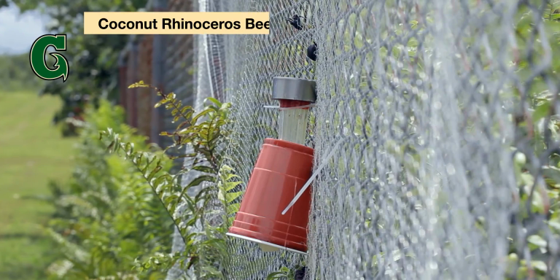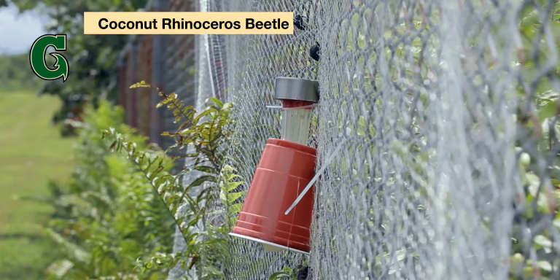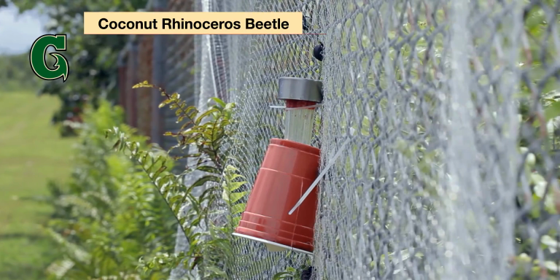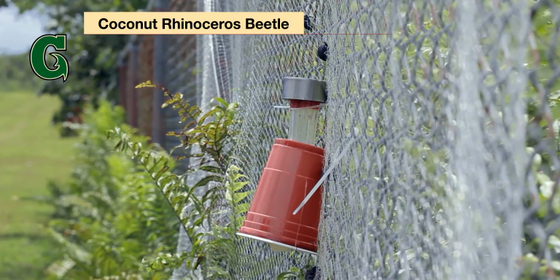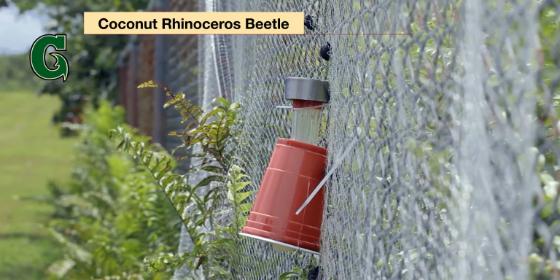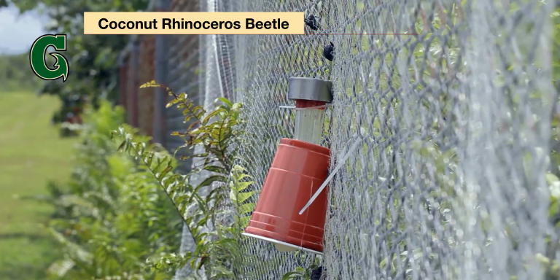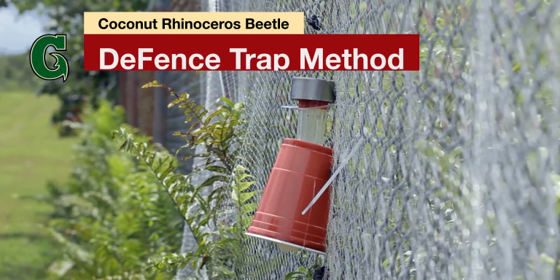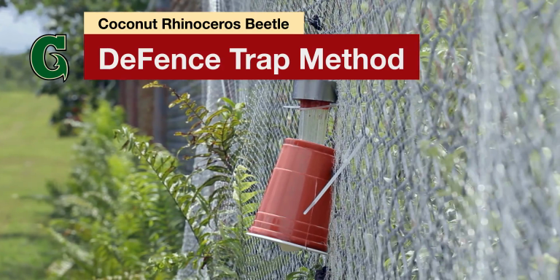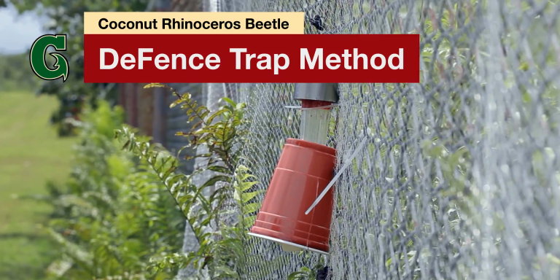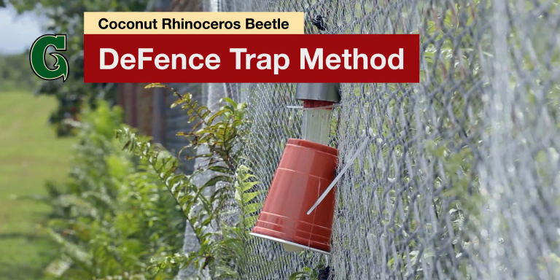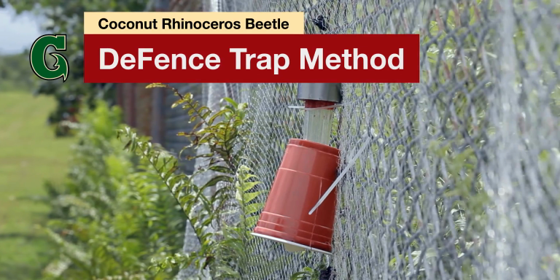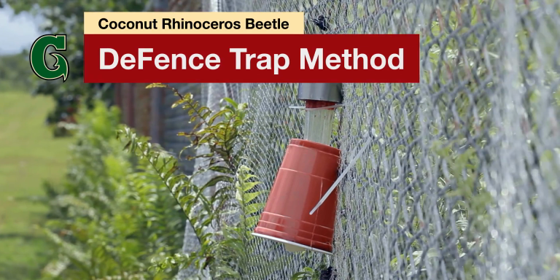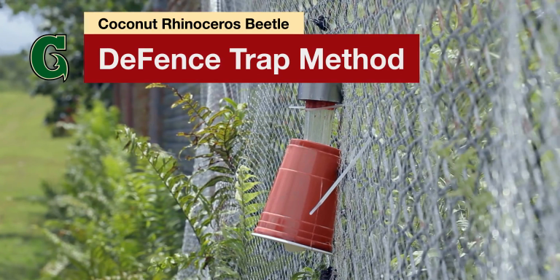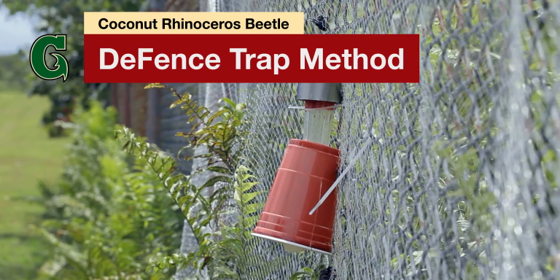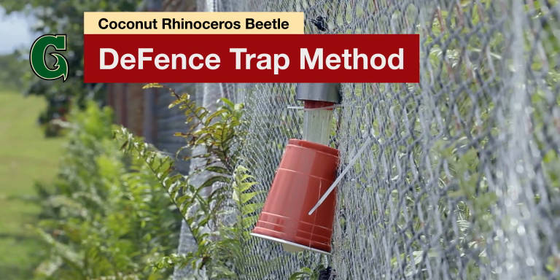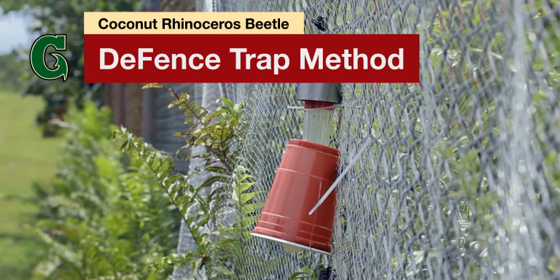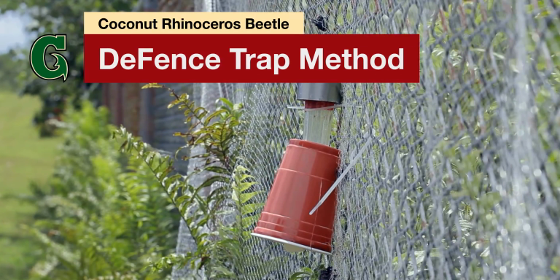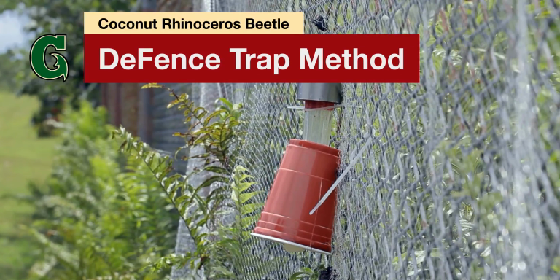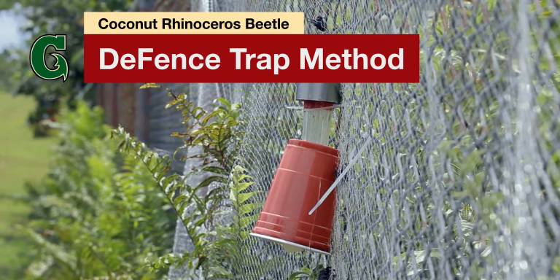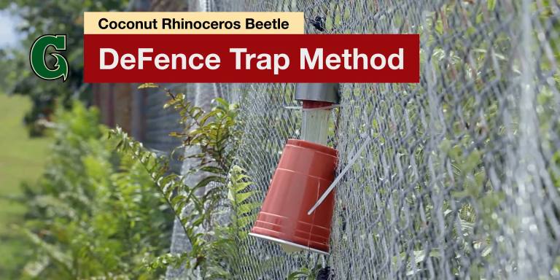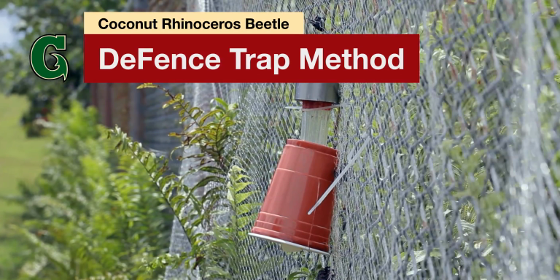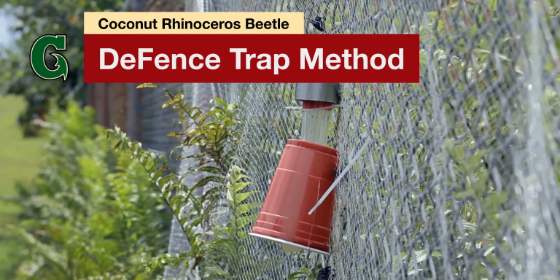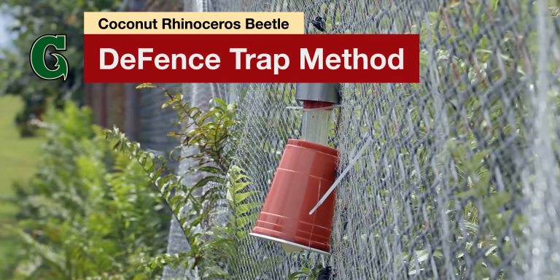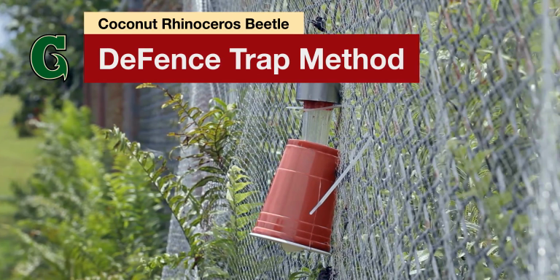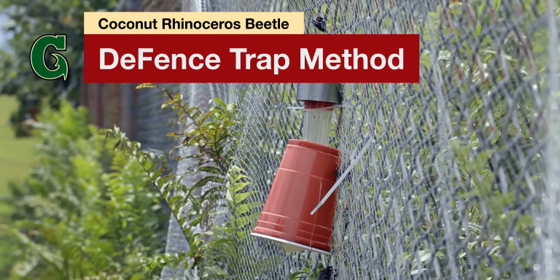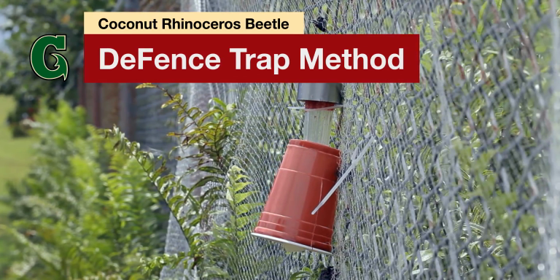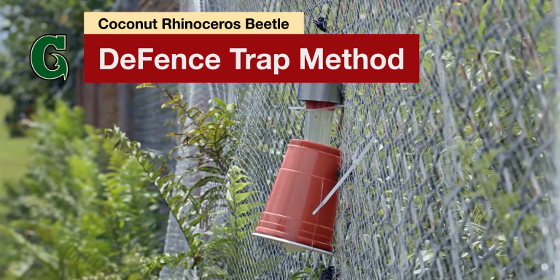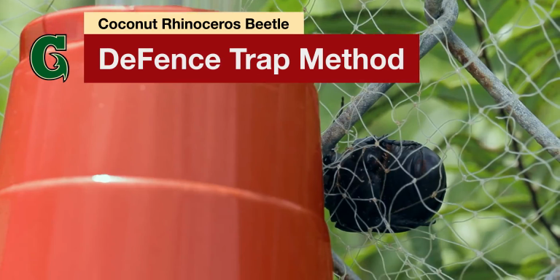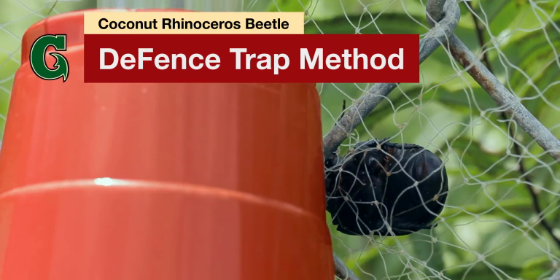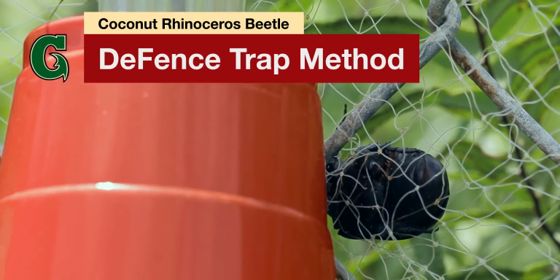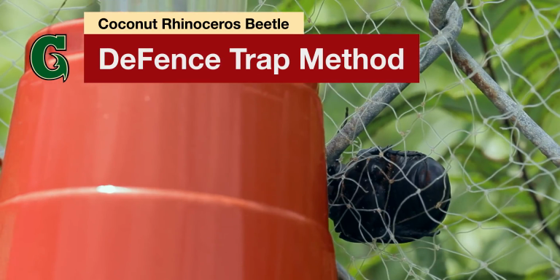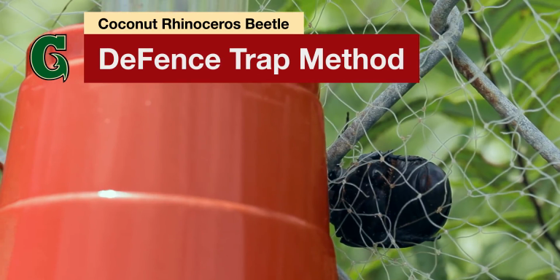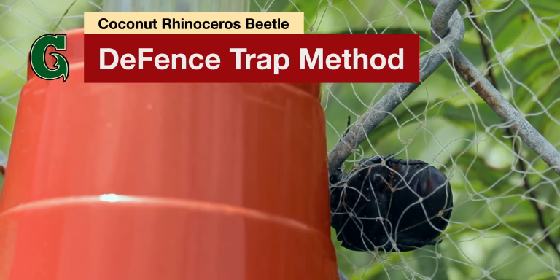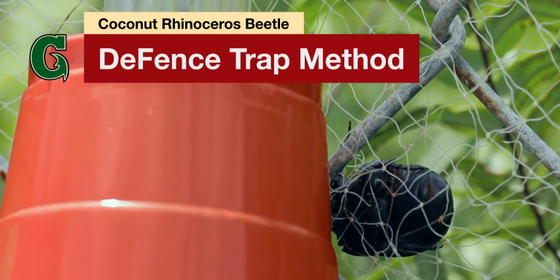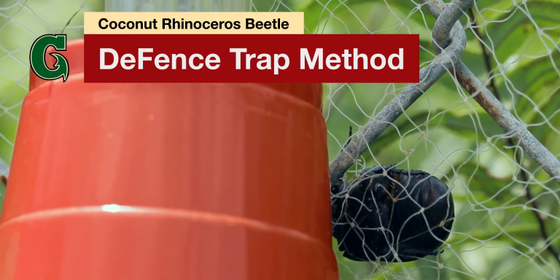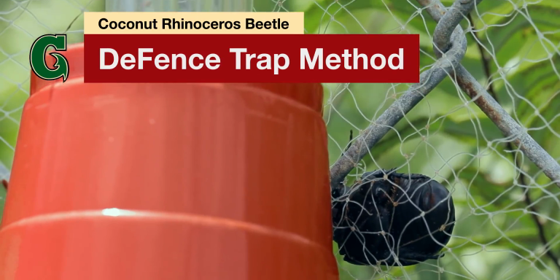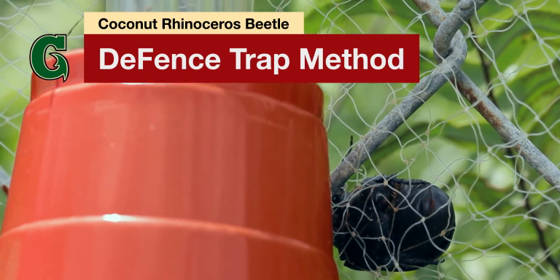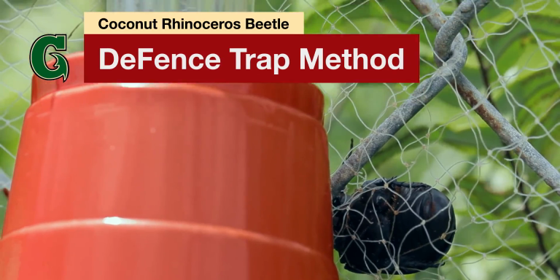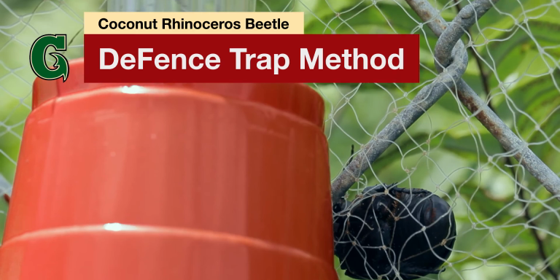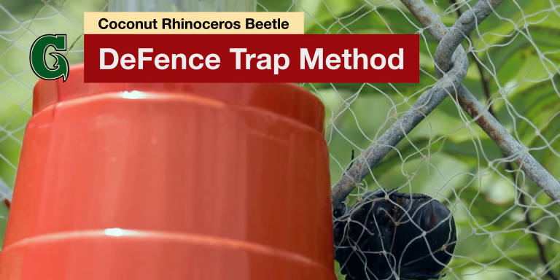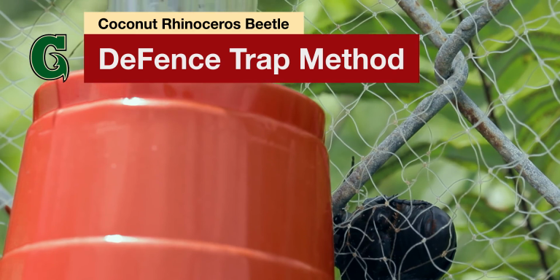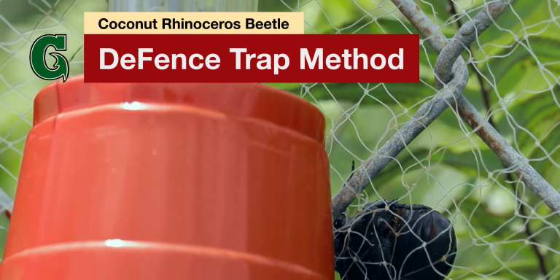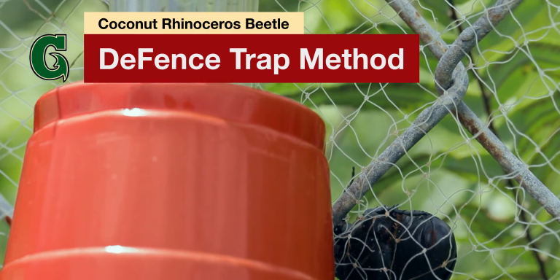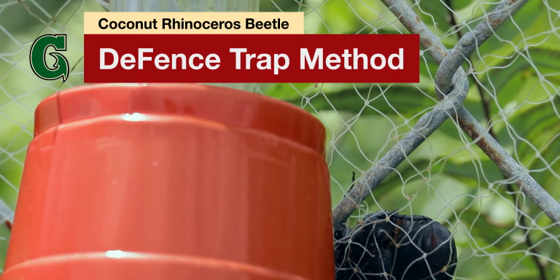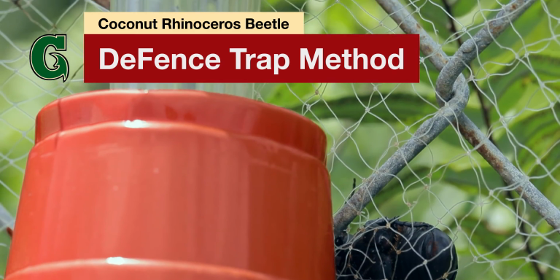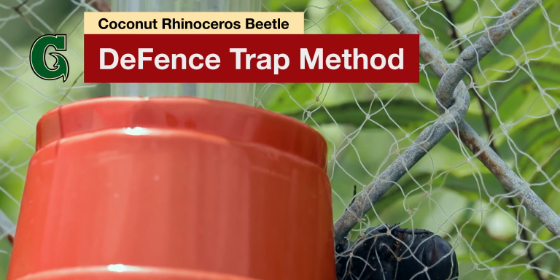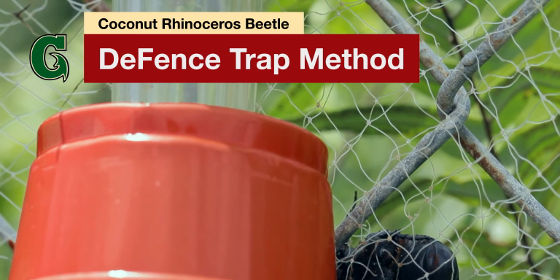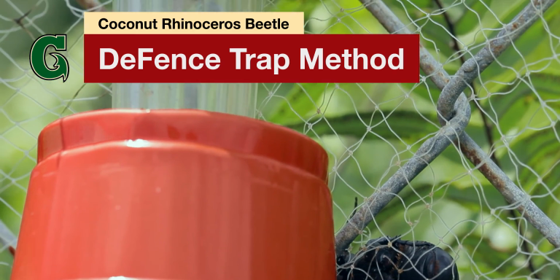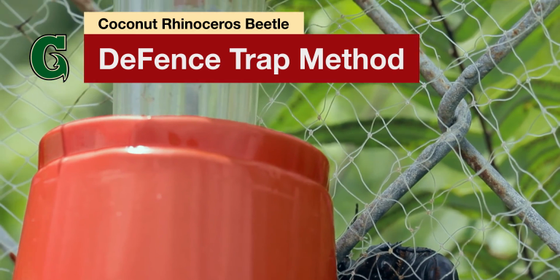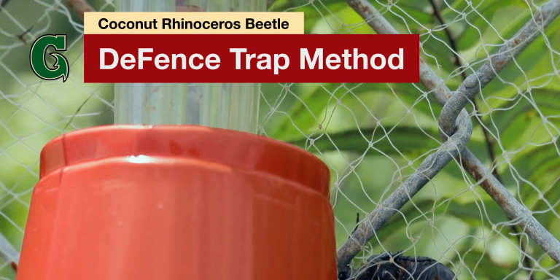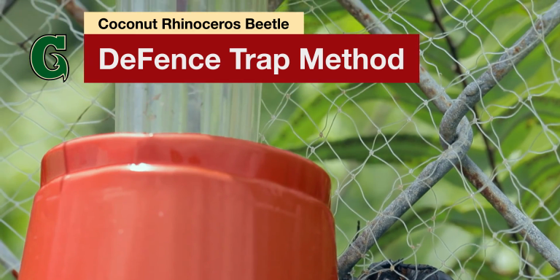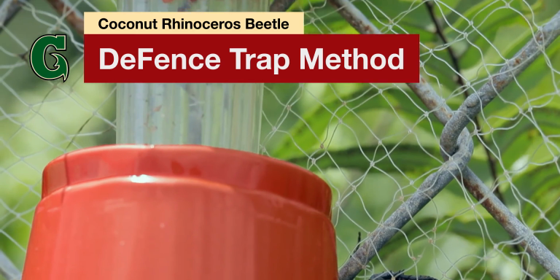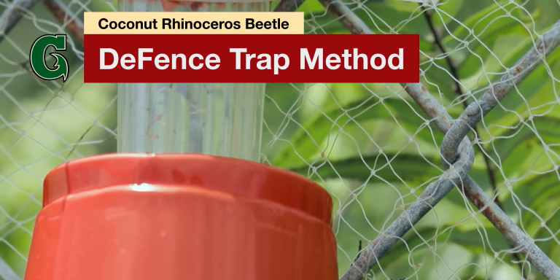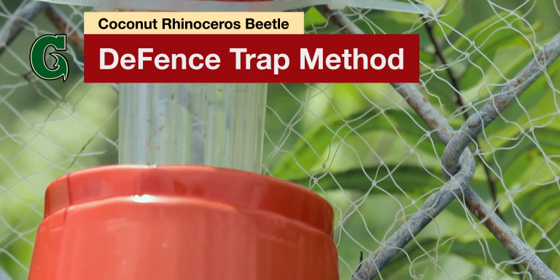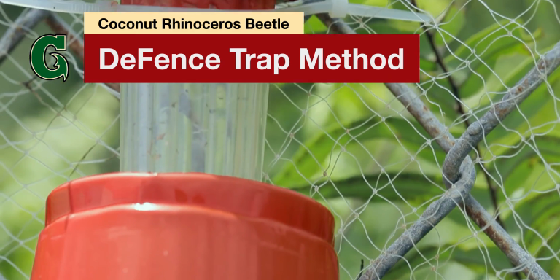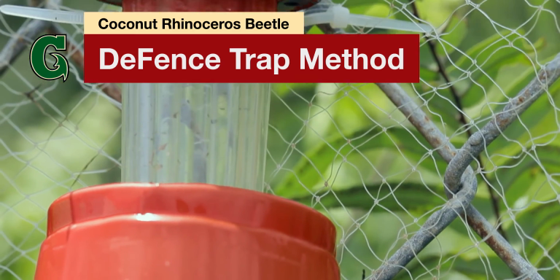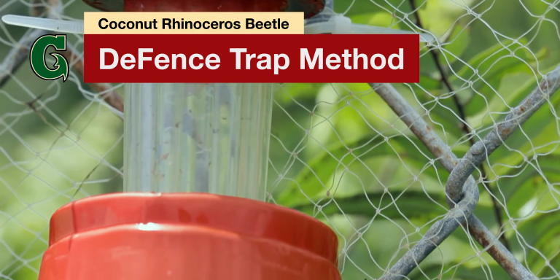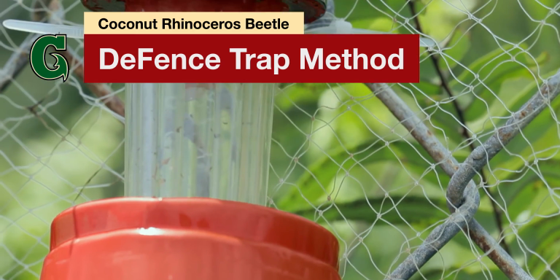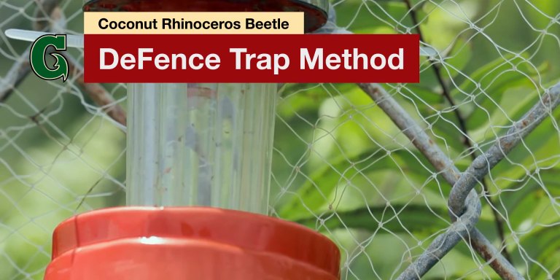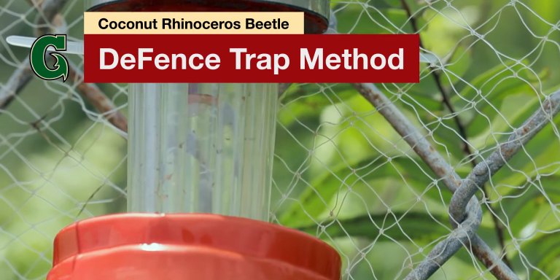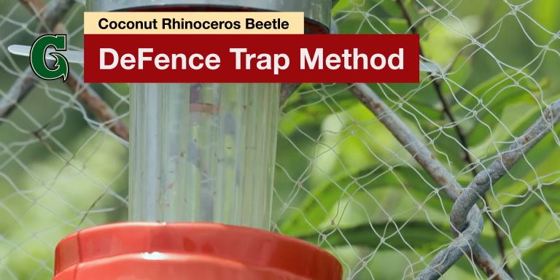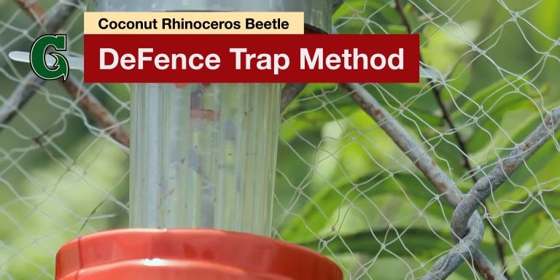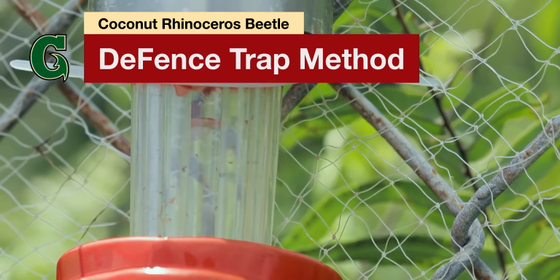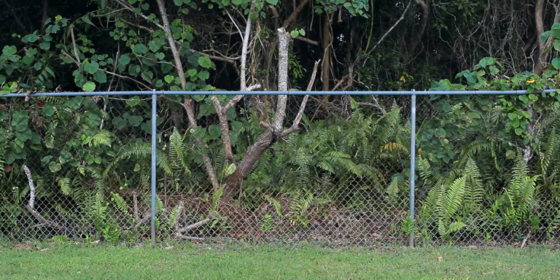Coconut rhino beetles are an invasive species that directly harms our island's coconut trees. Here's one effective trapping method to get rid of them.